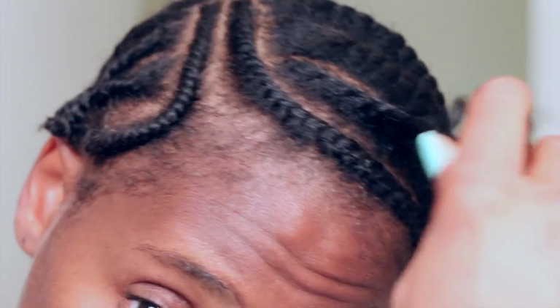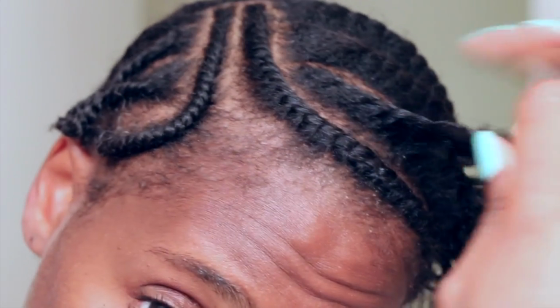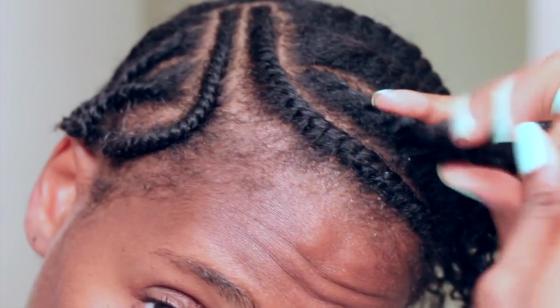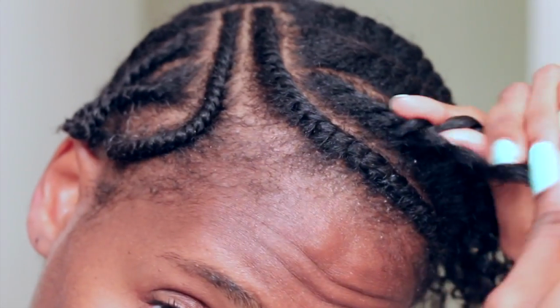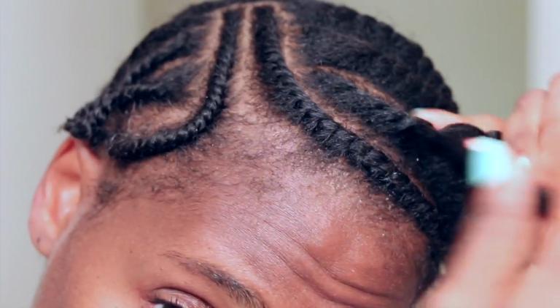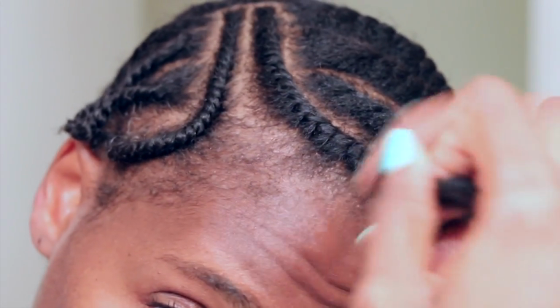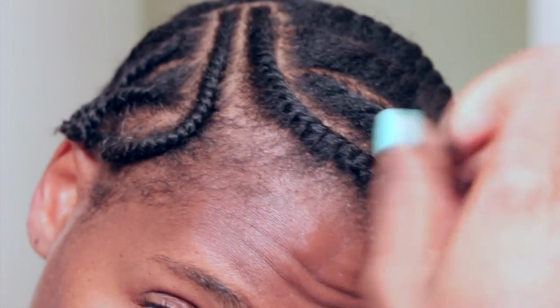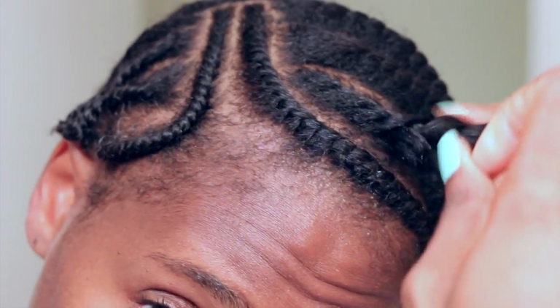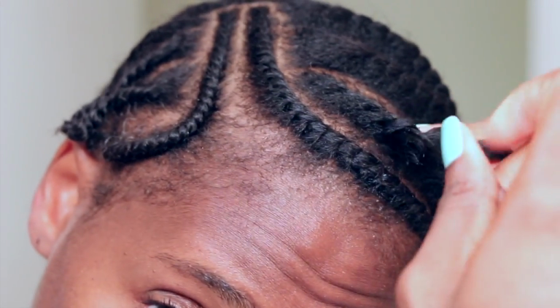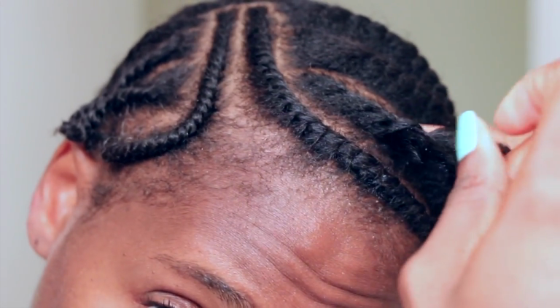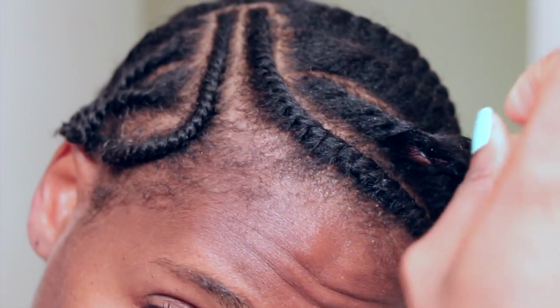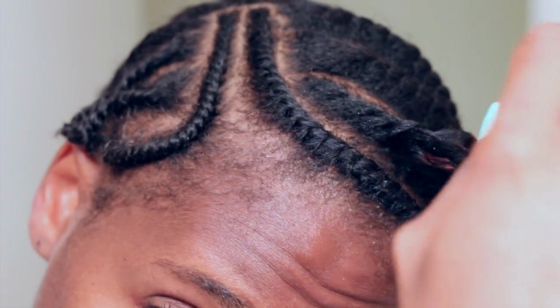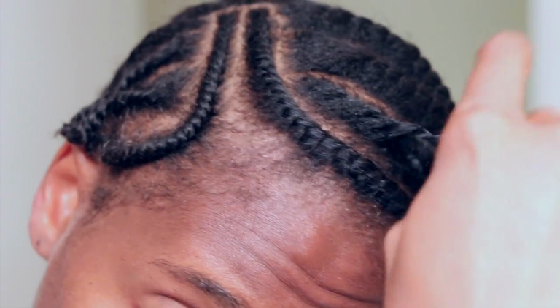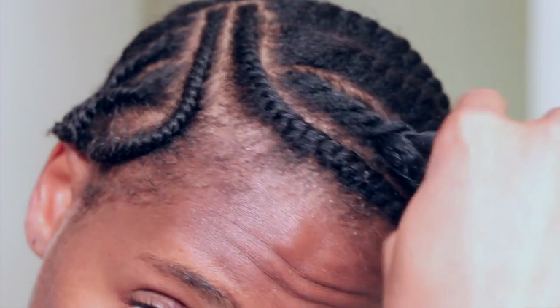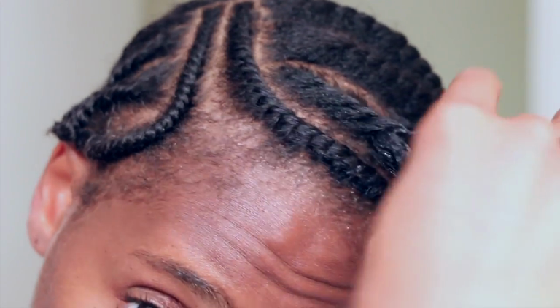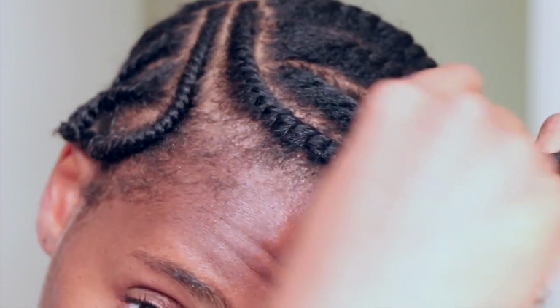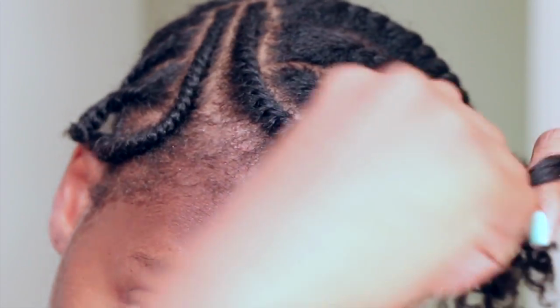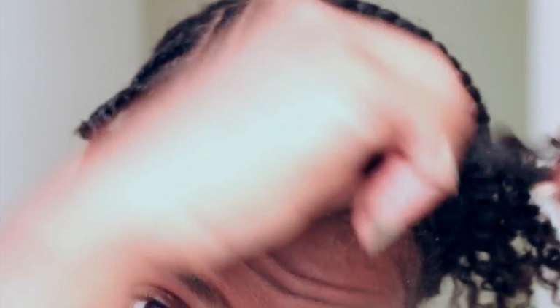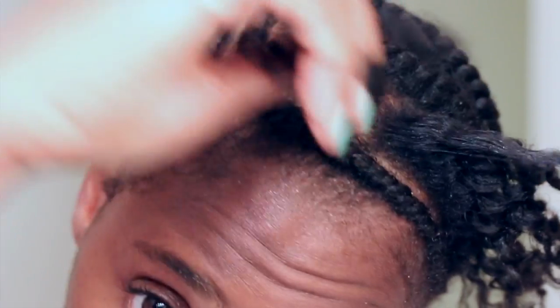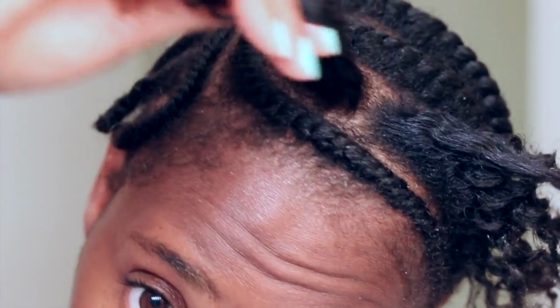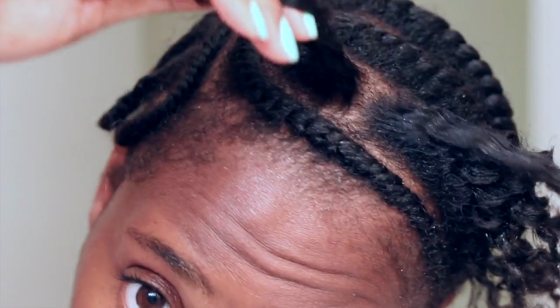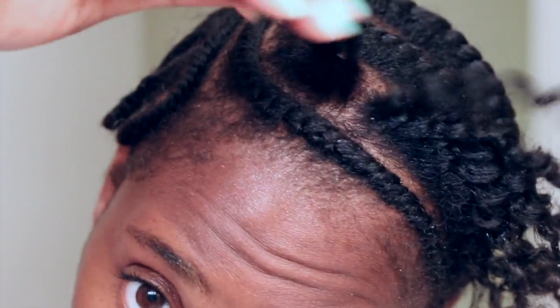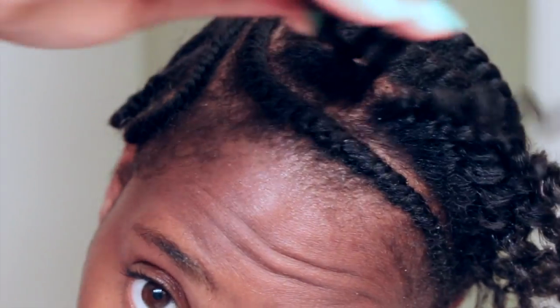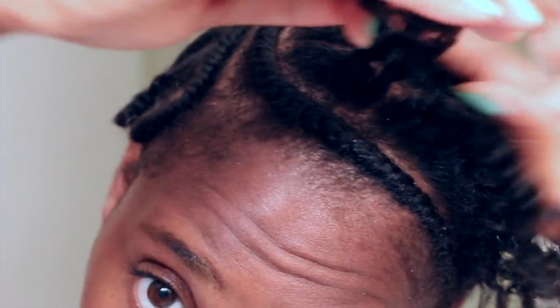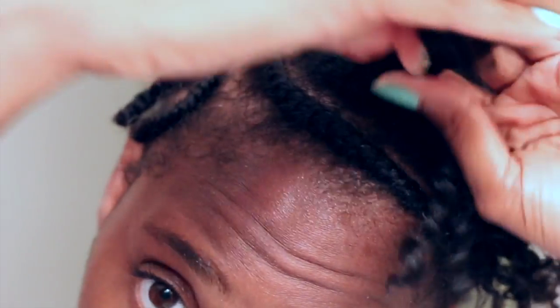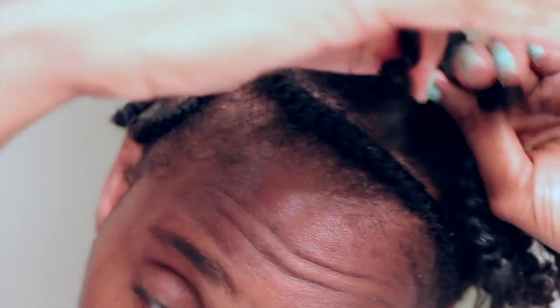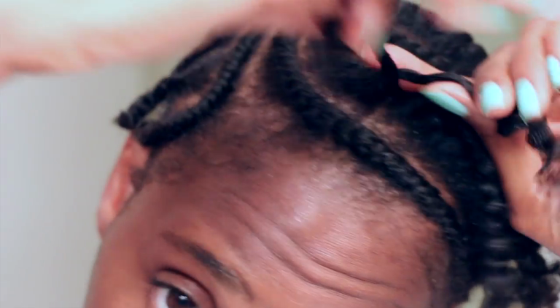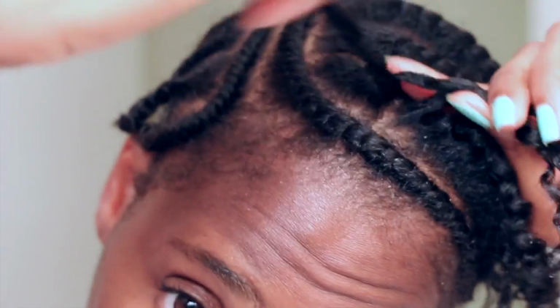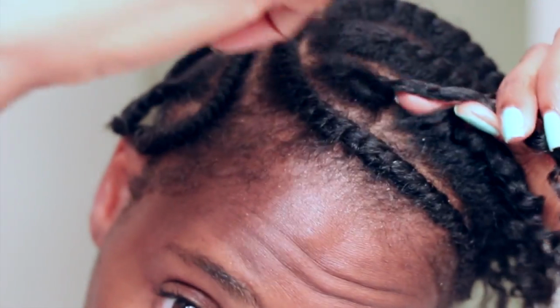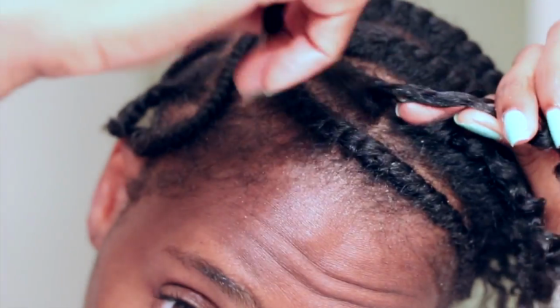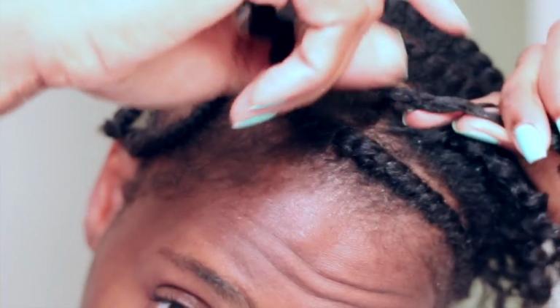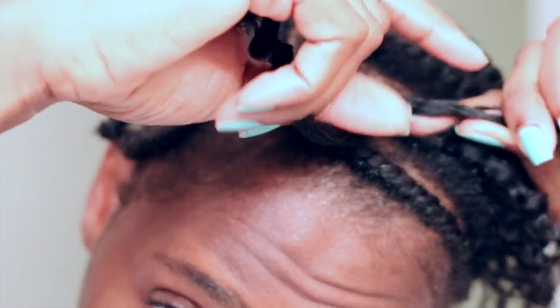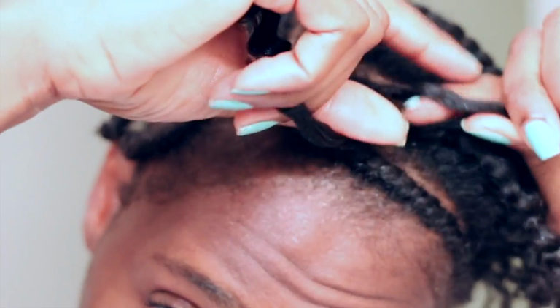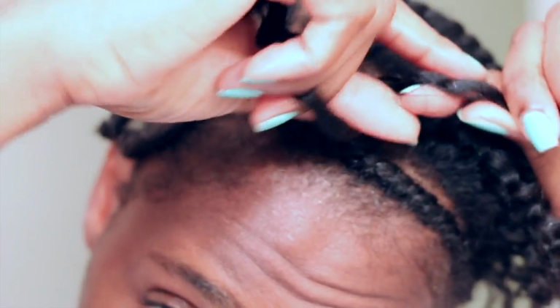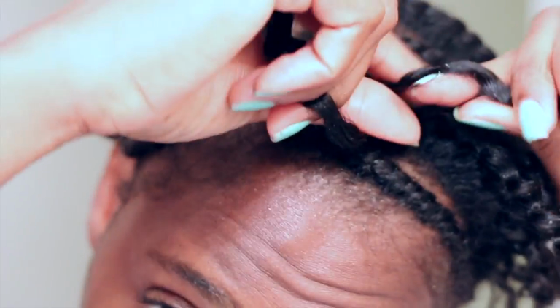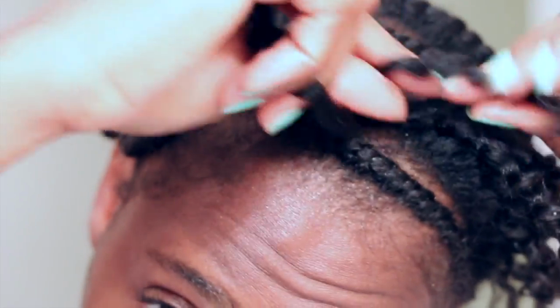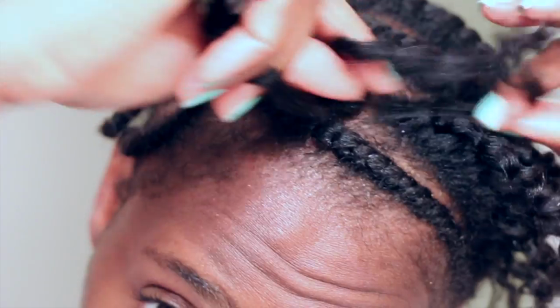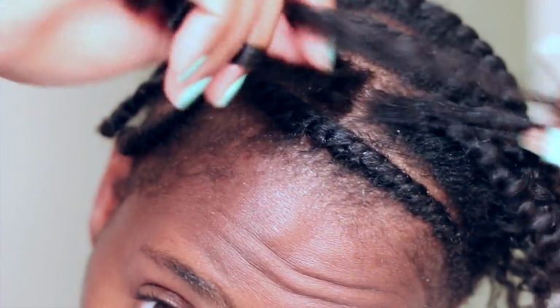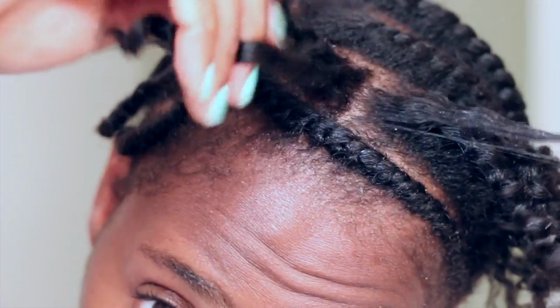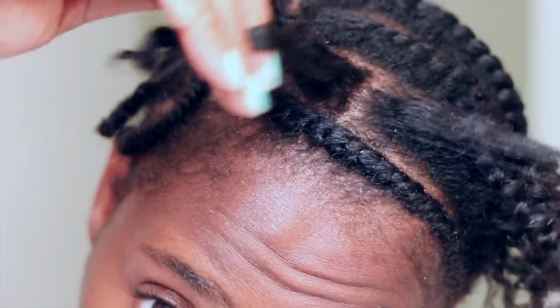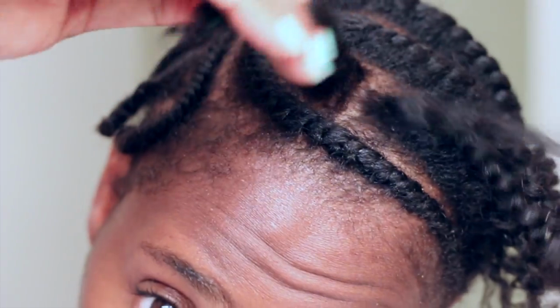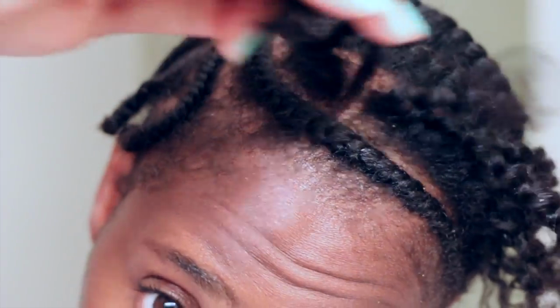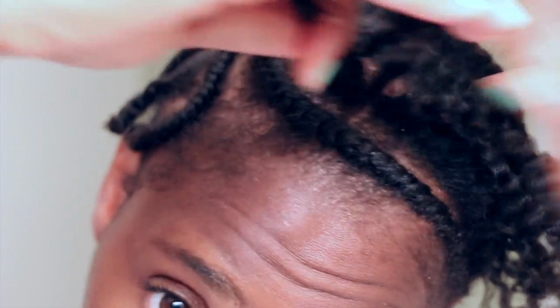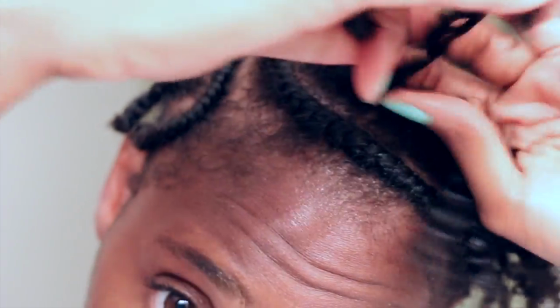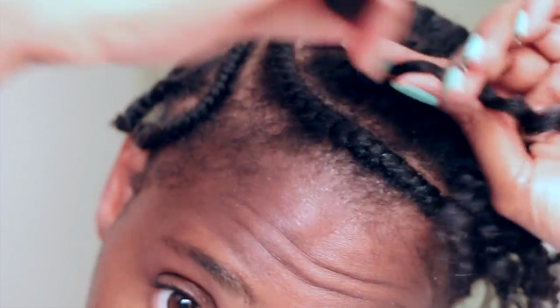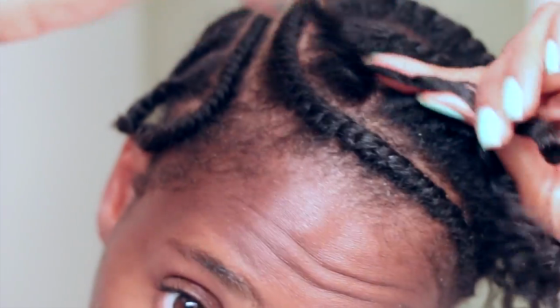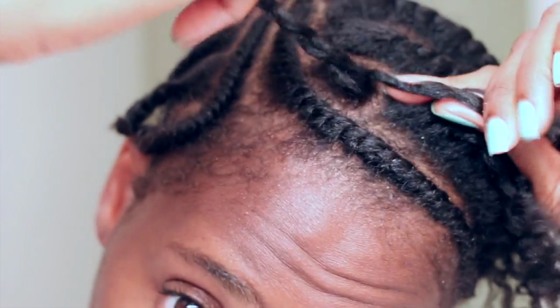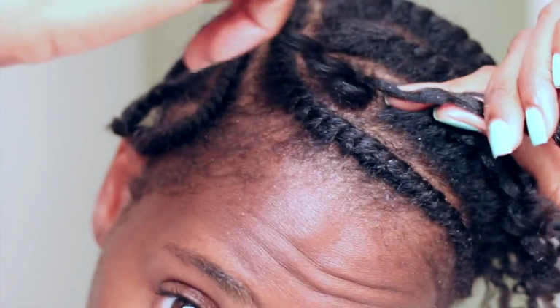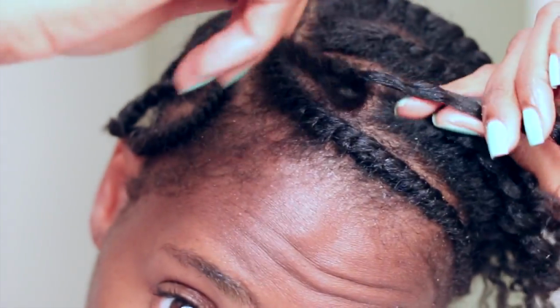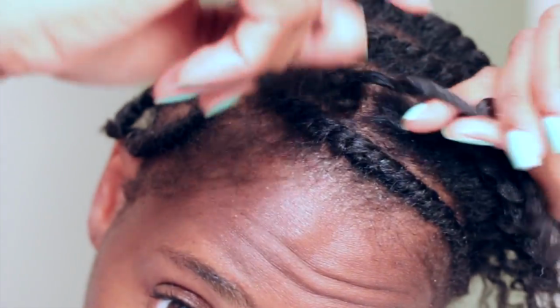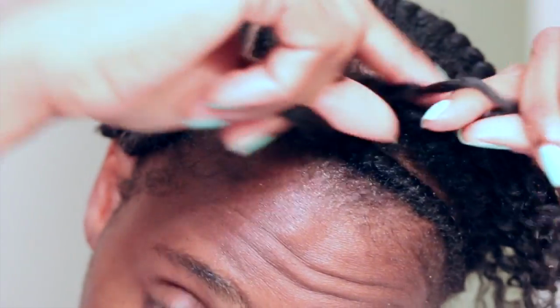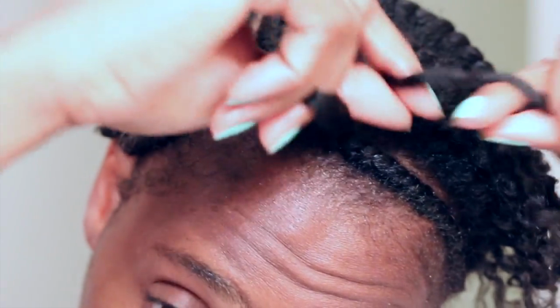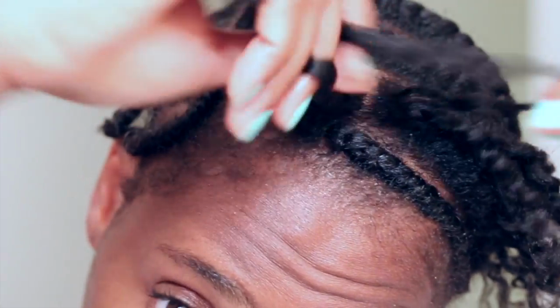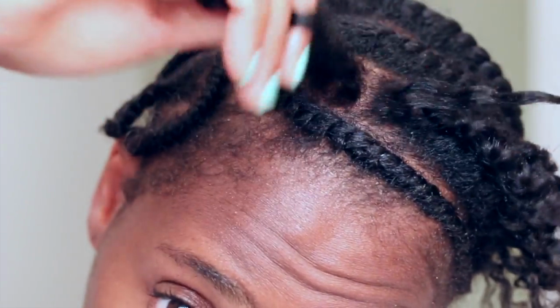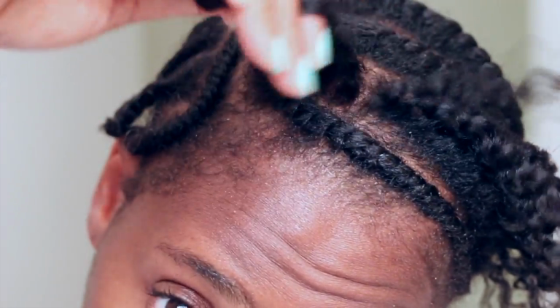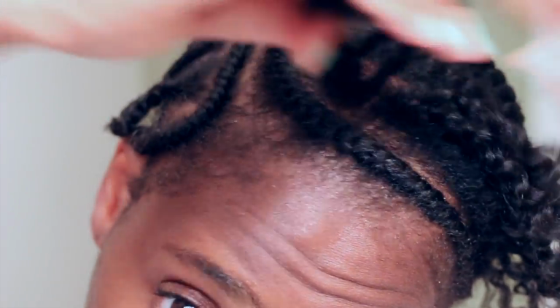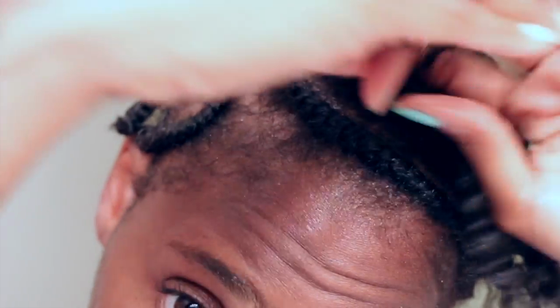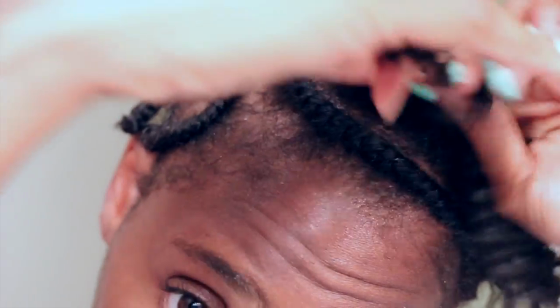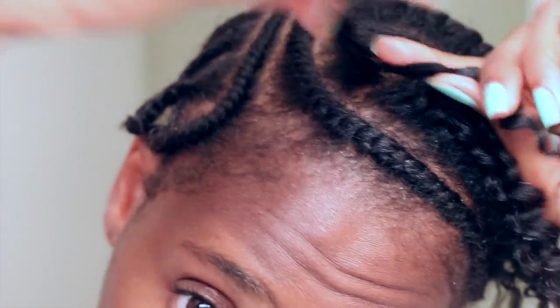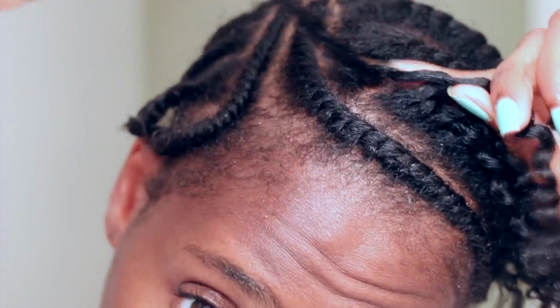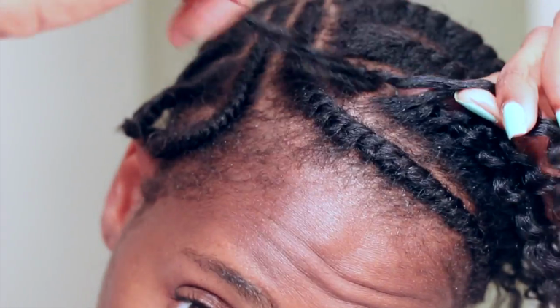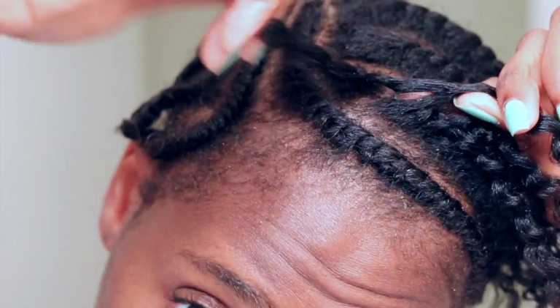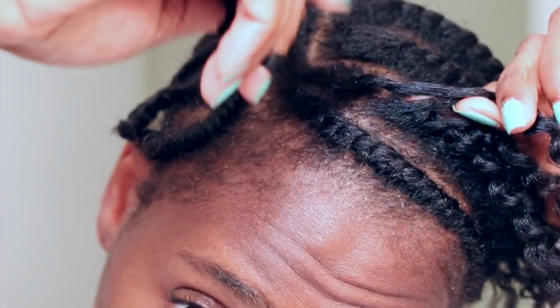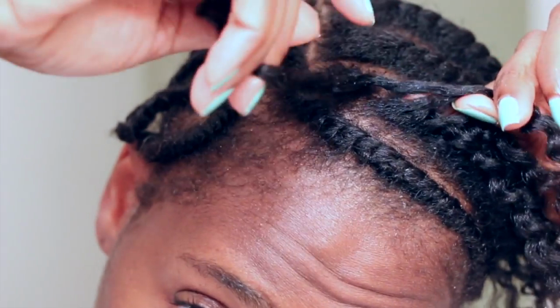My hair has a hold to it, but it's not a crunchy hold. It has shine to it and is still super soft.